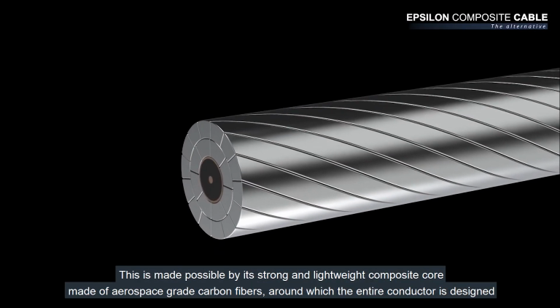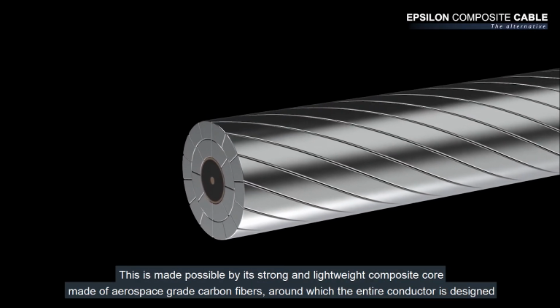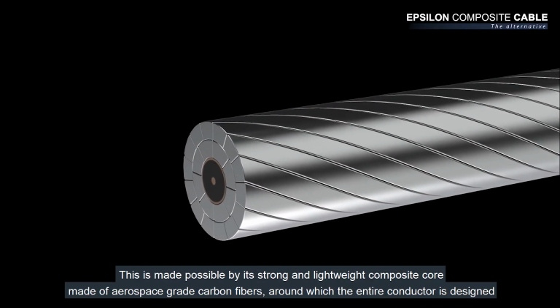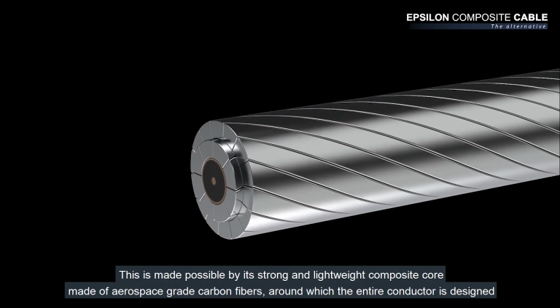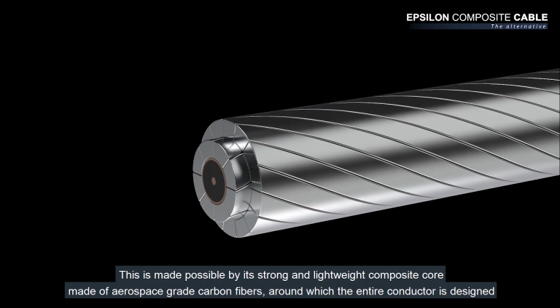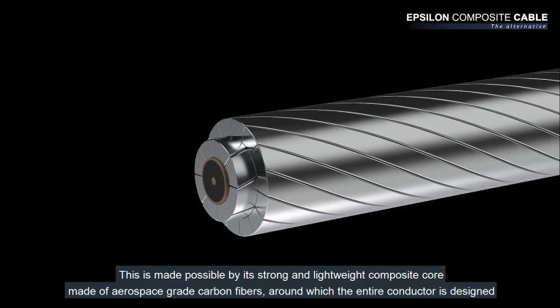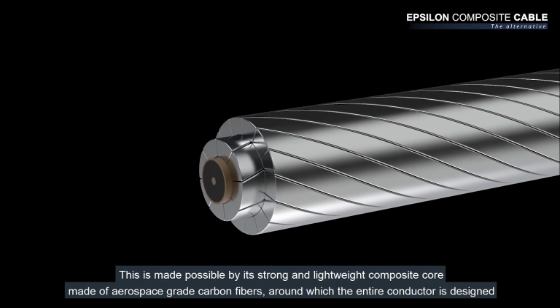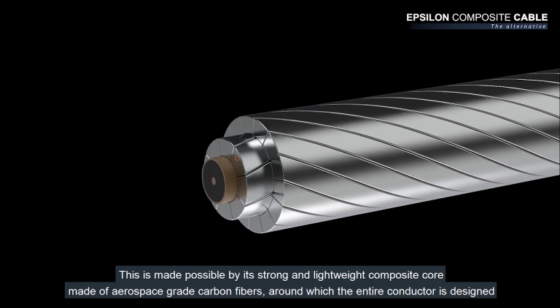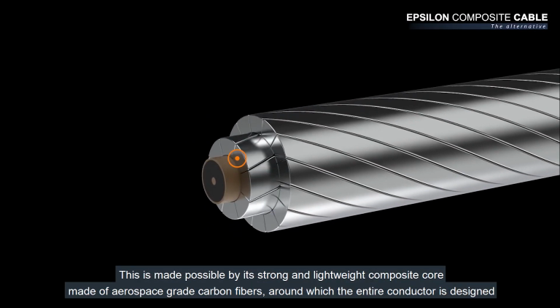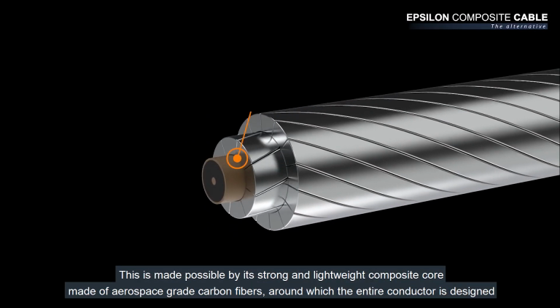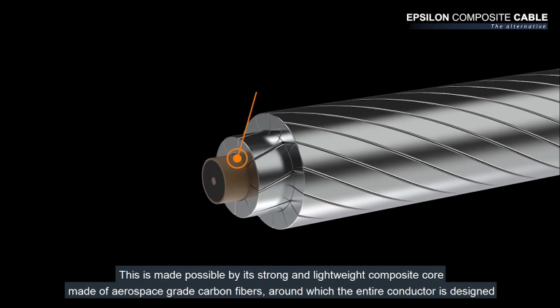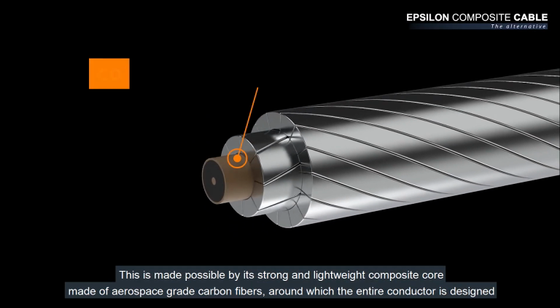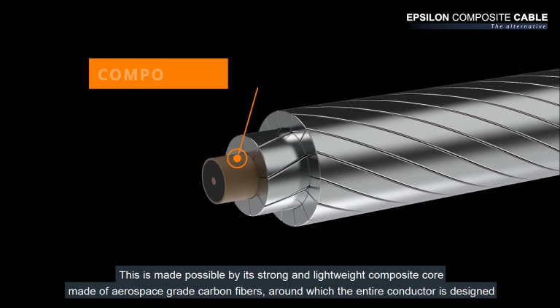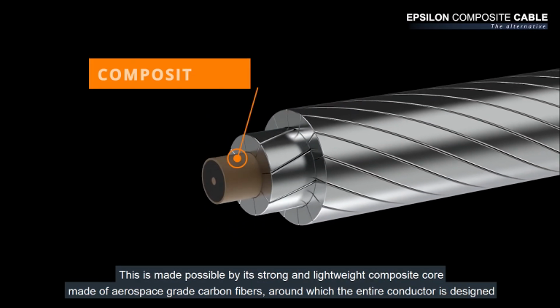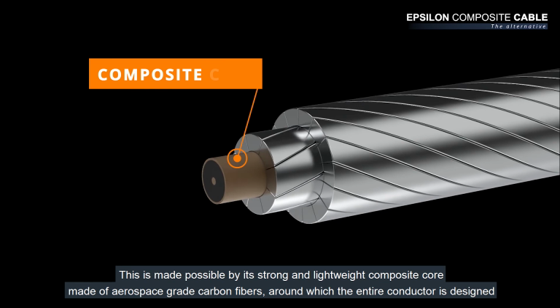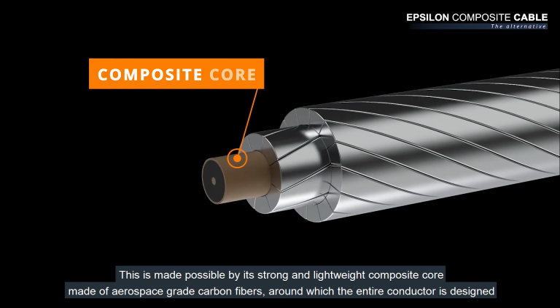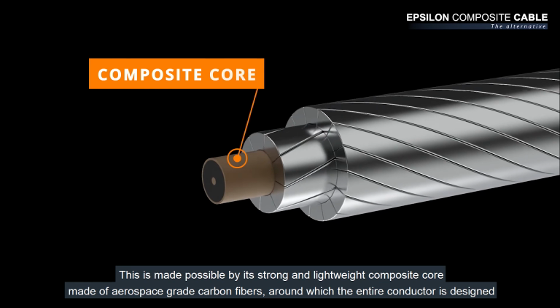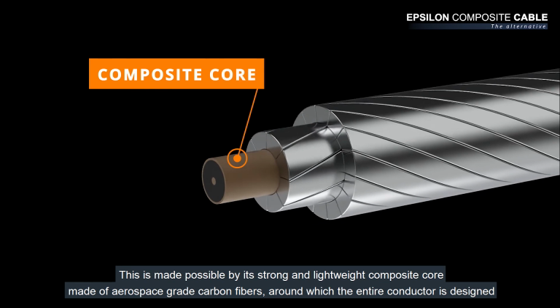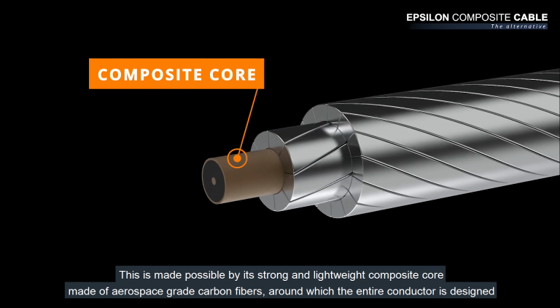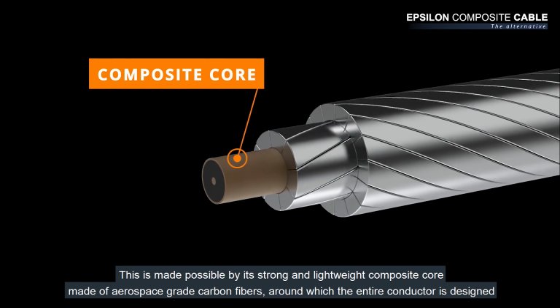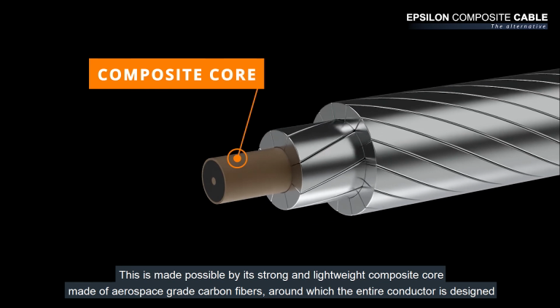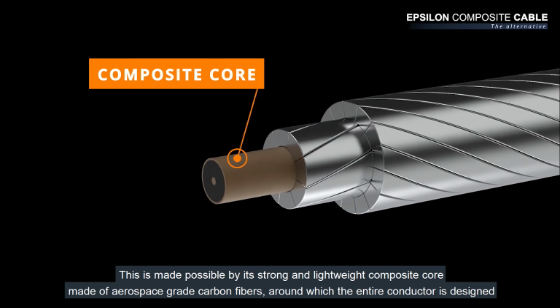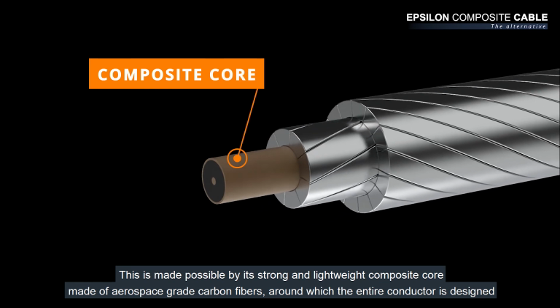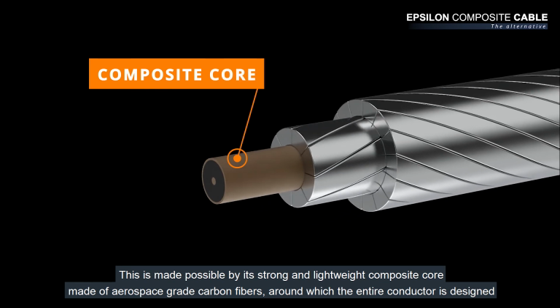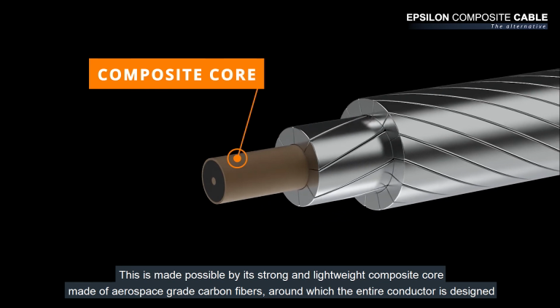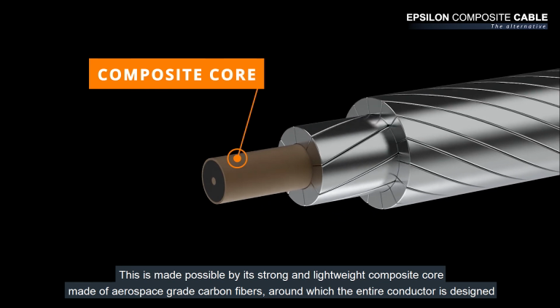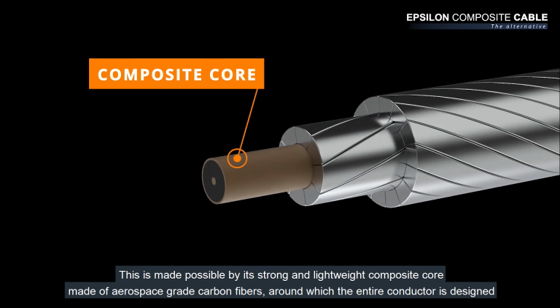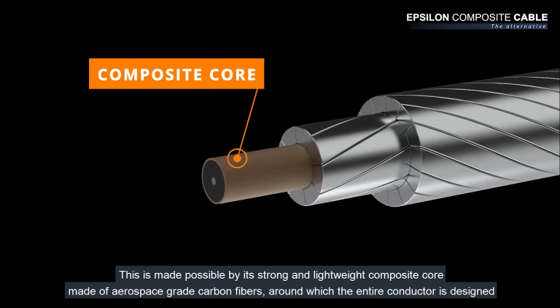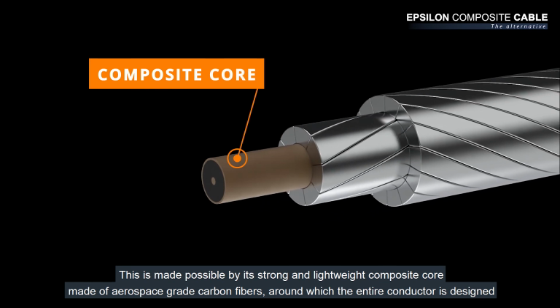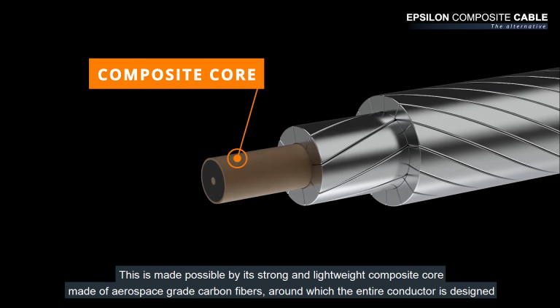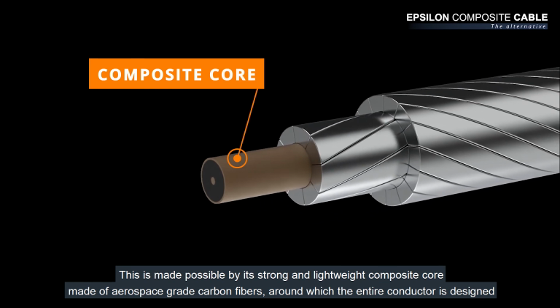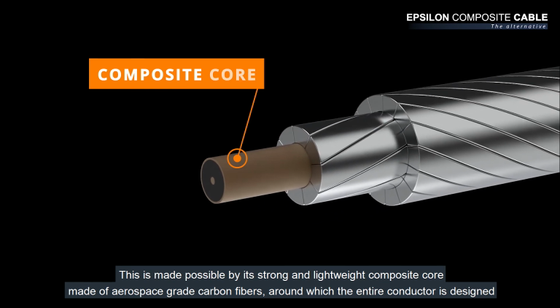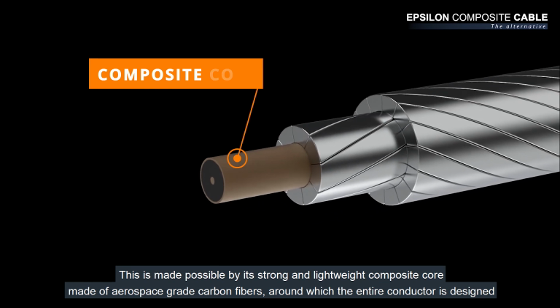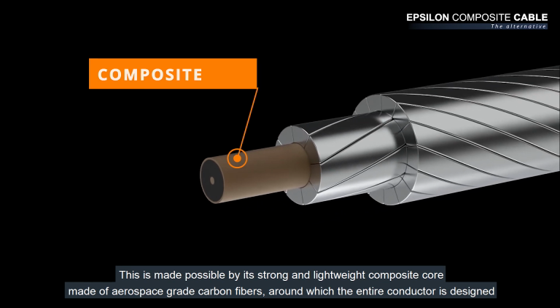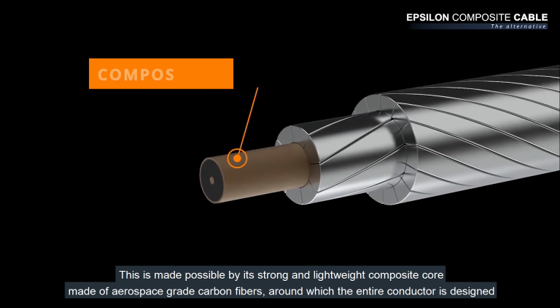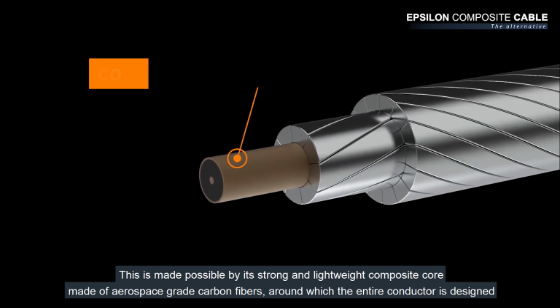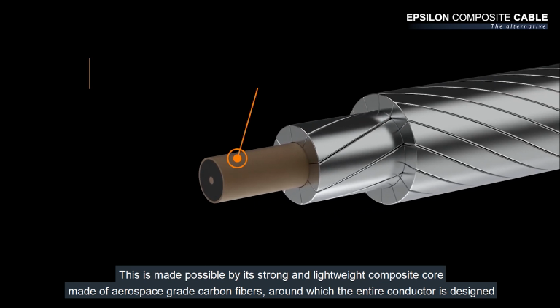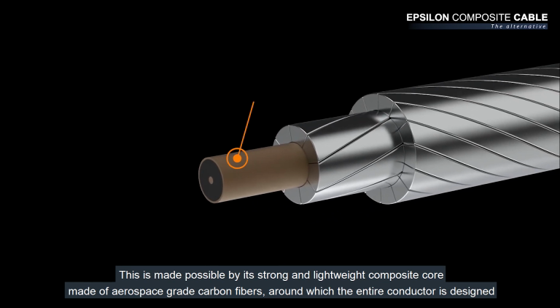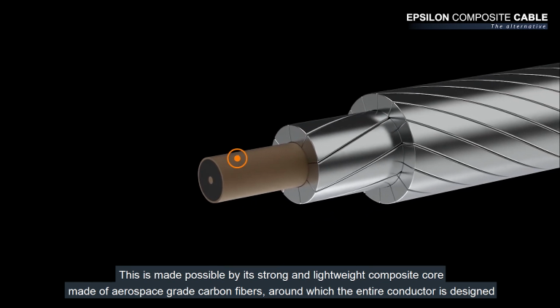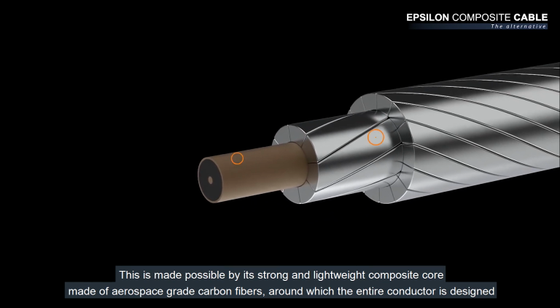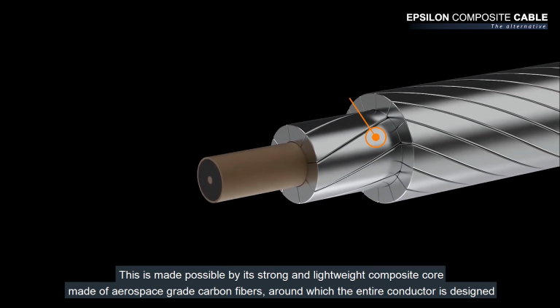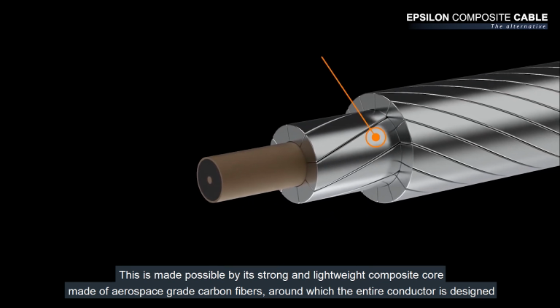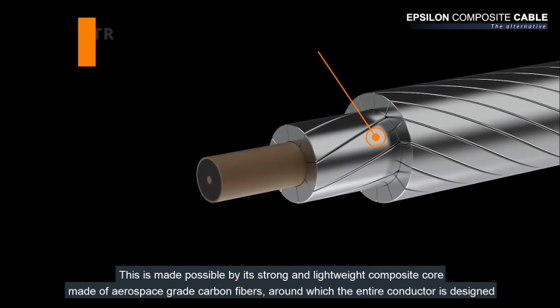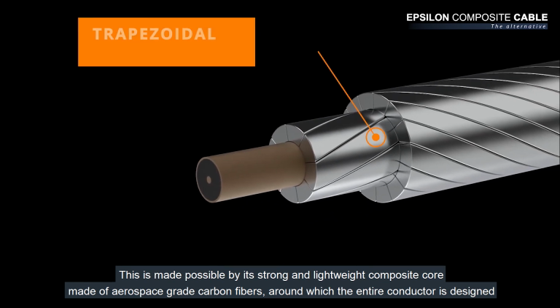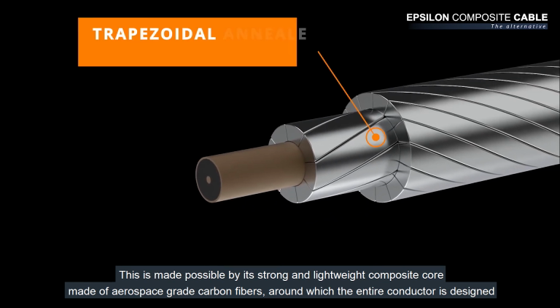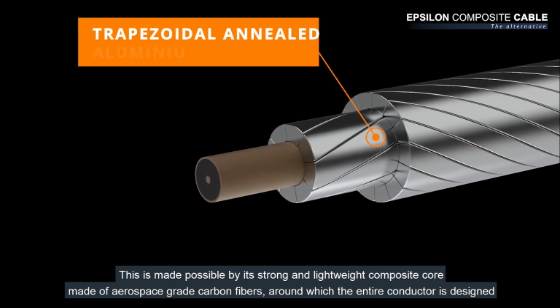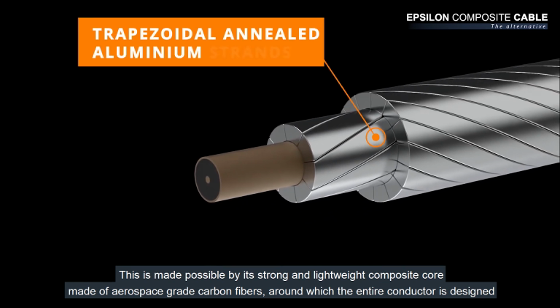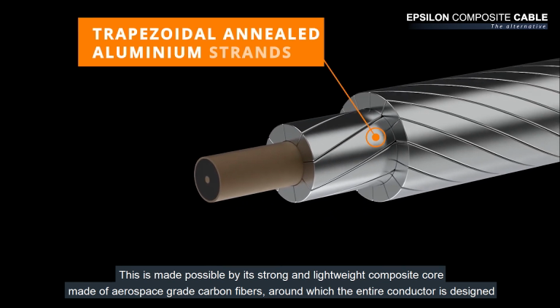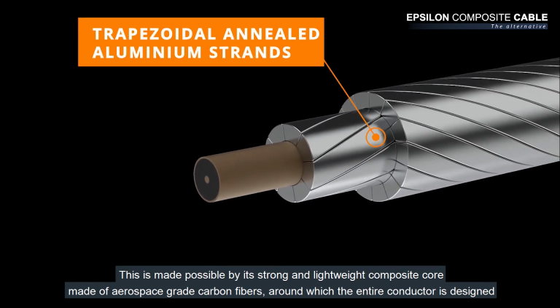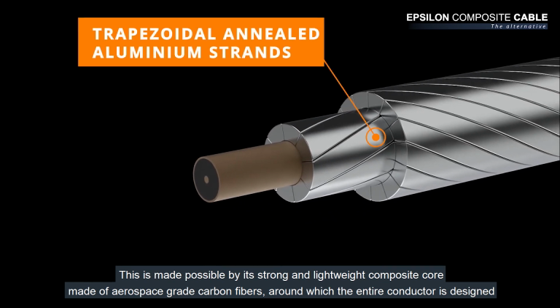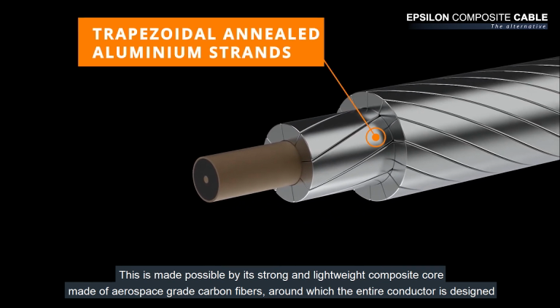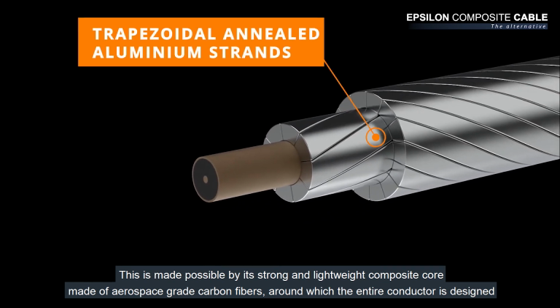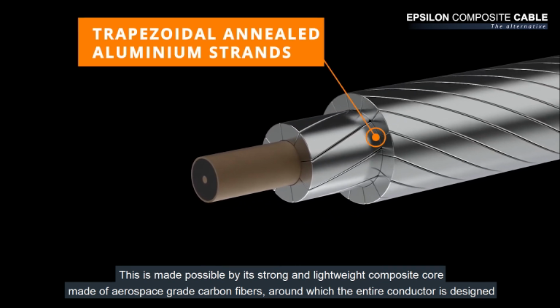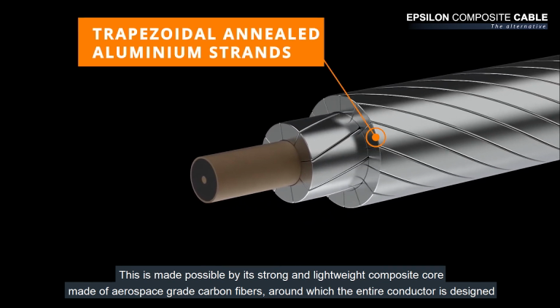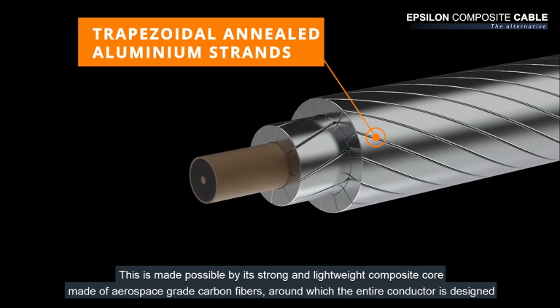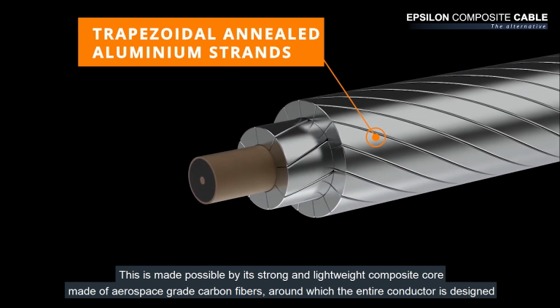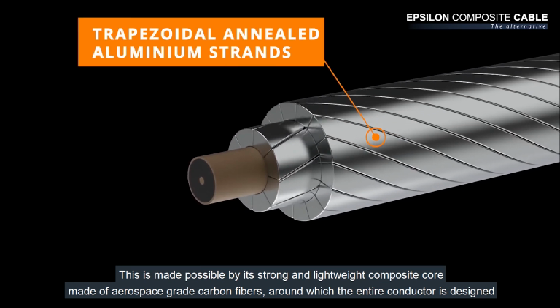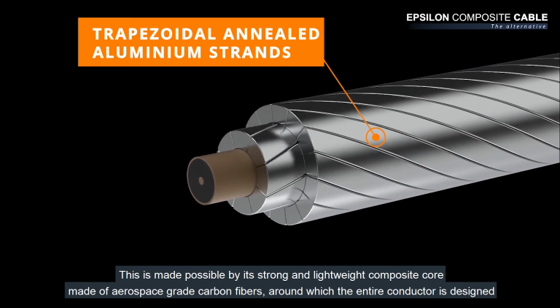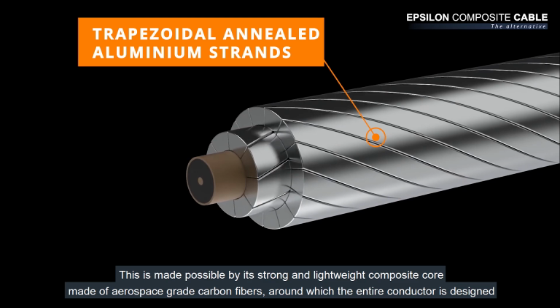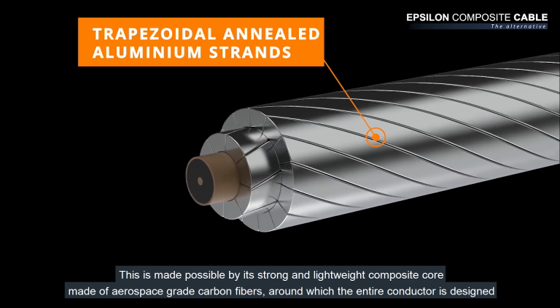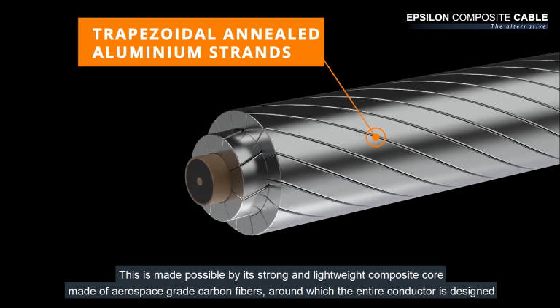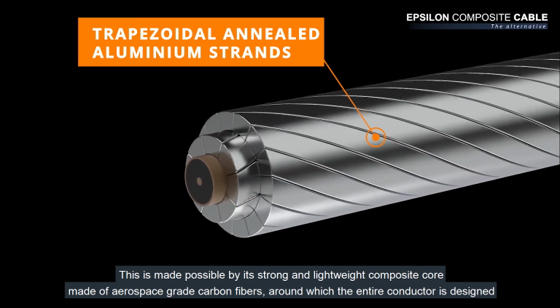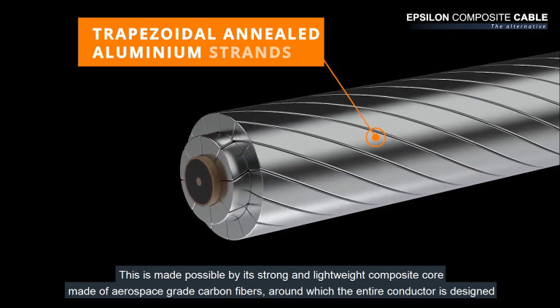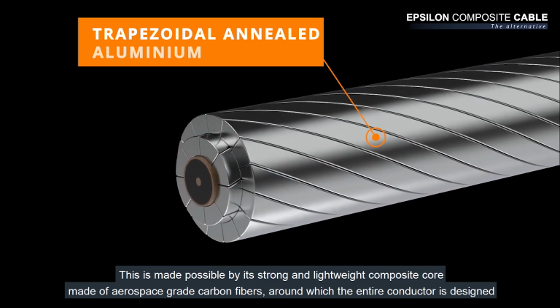This is made possible by its strong and lightweight composite core, made of aerospace-grade carbon fibers, around which the entire conductor is designed.